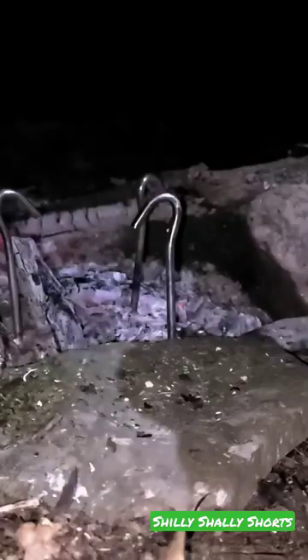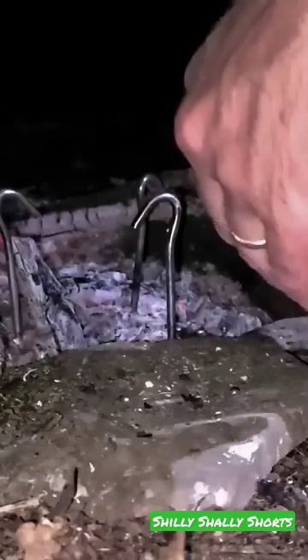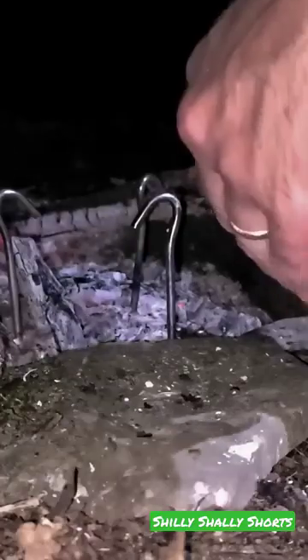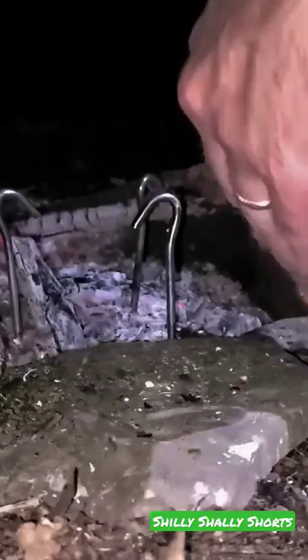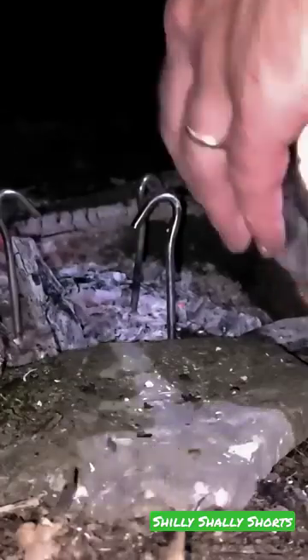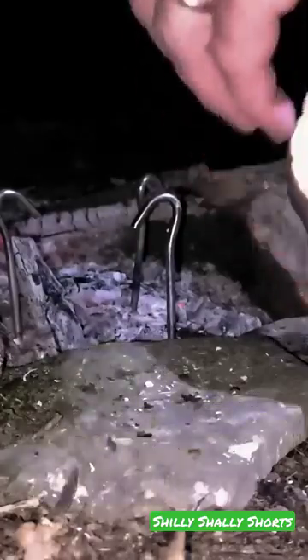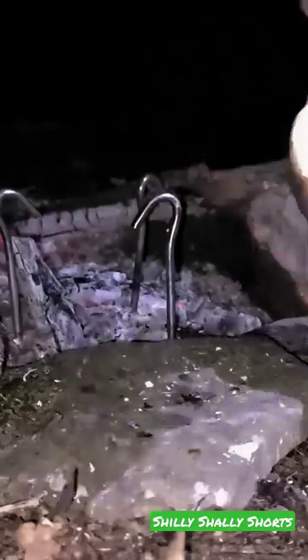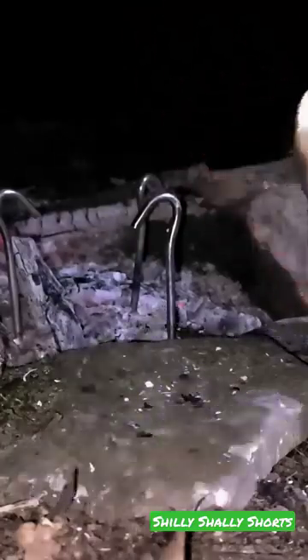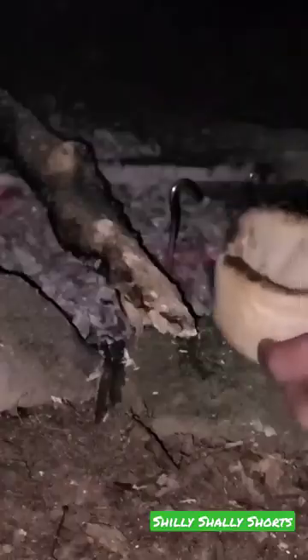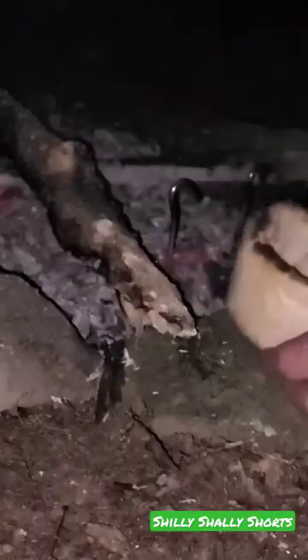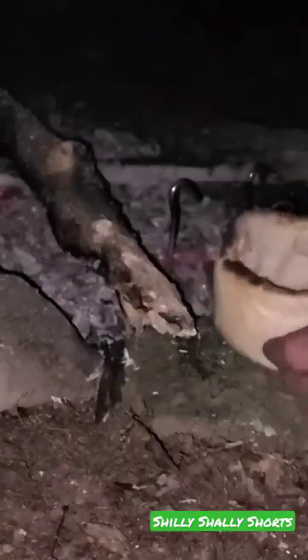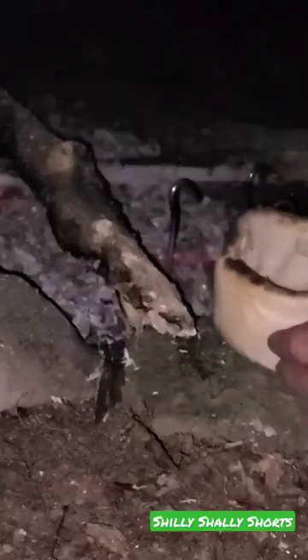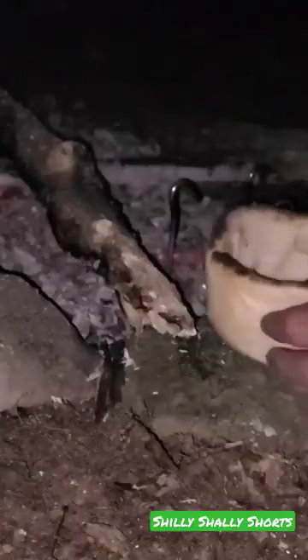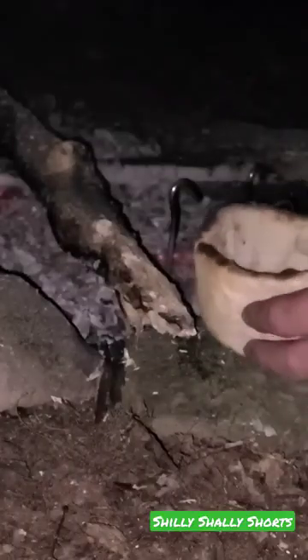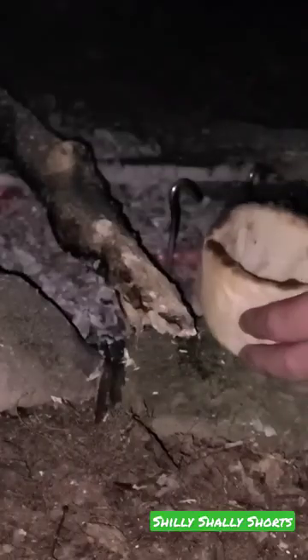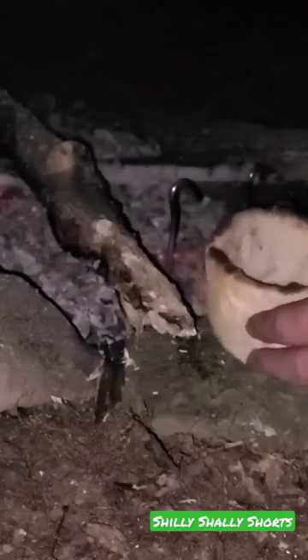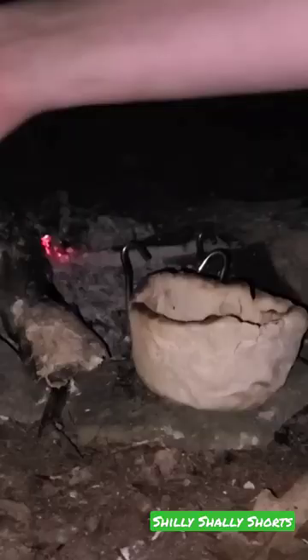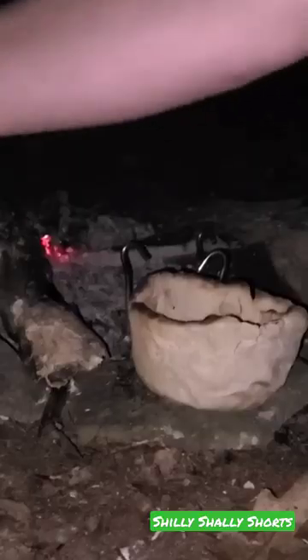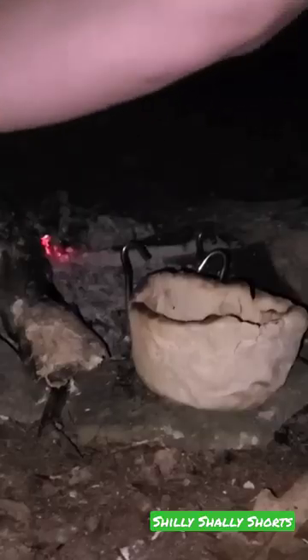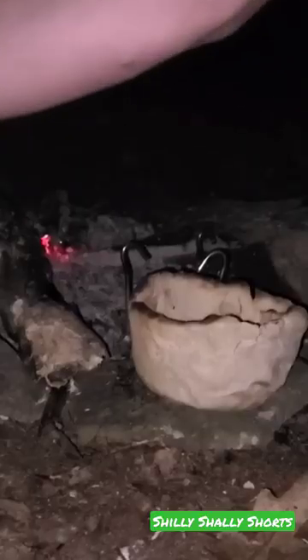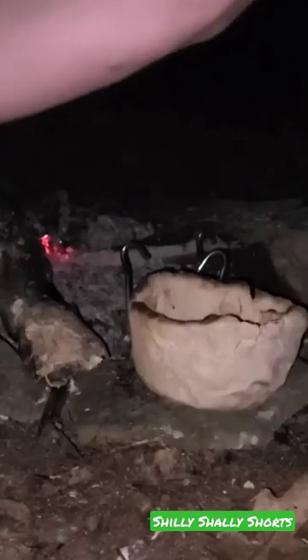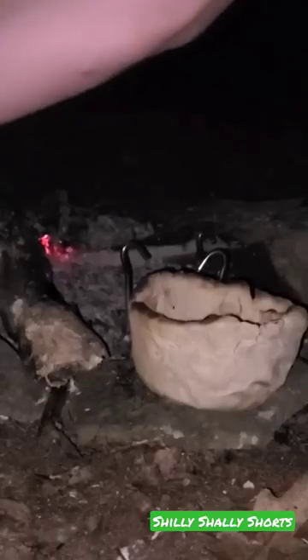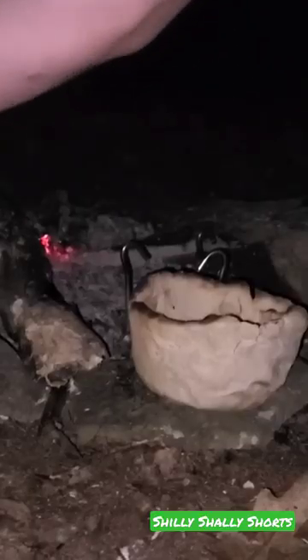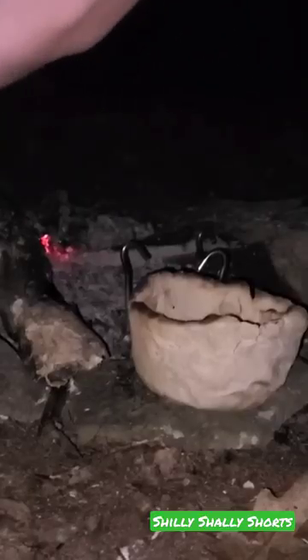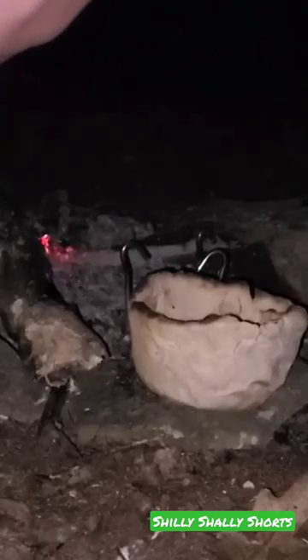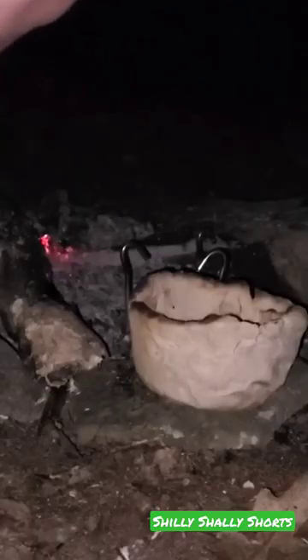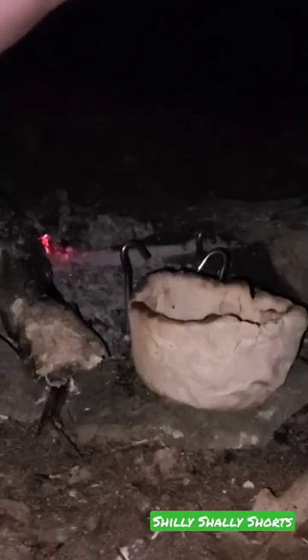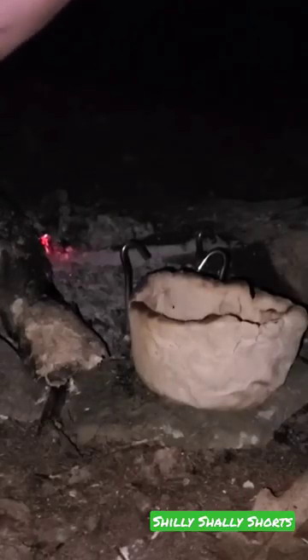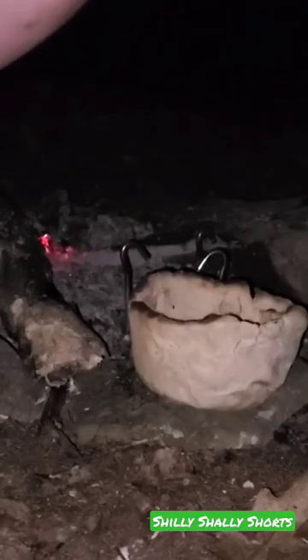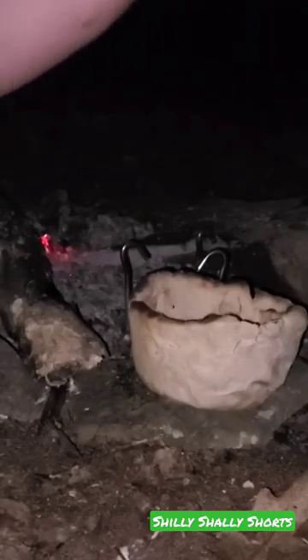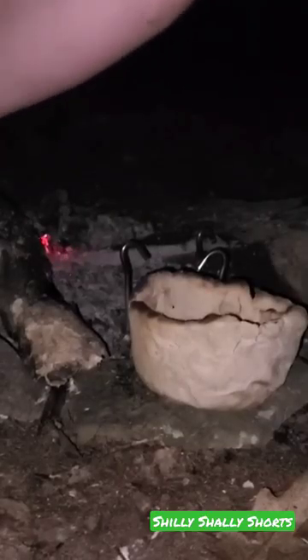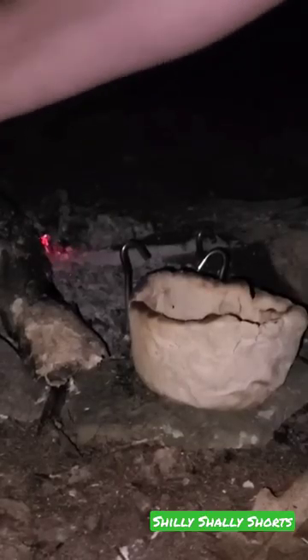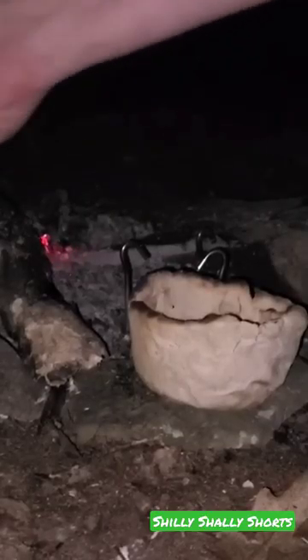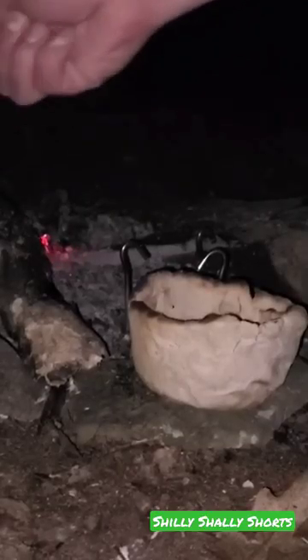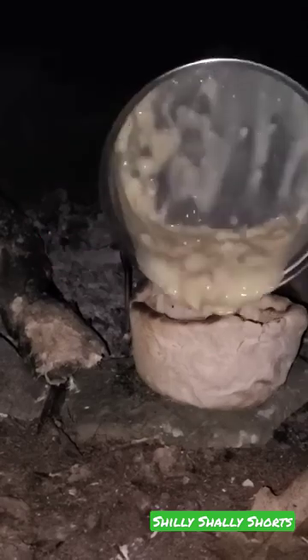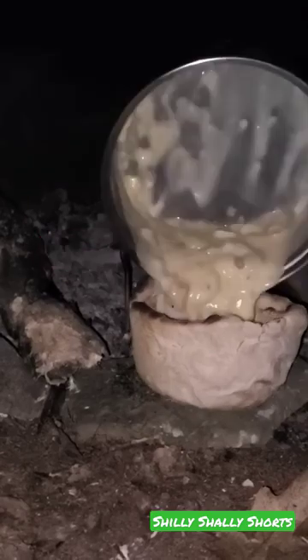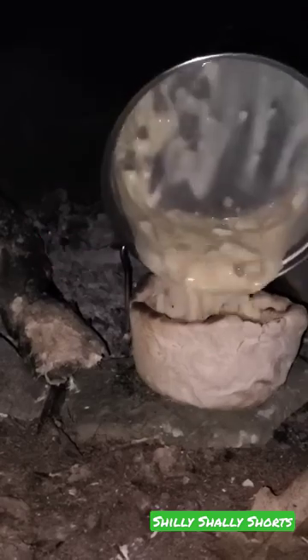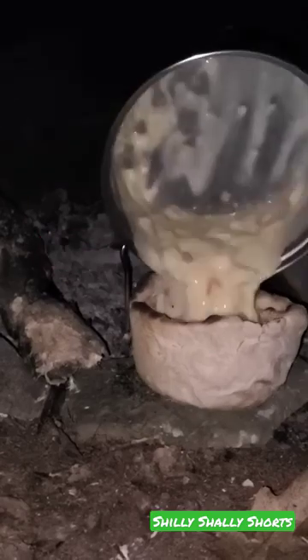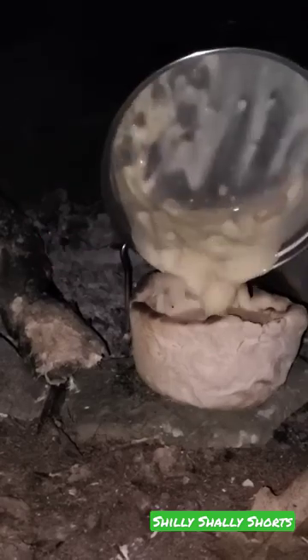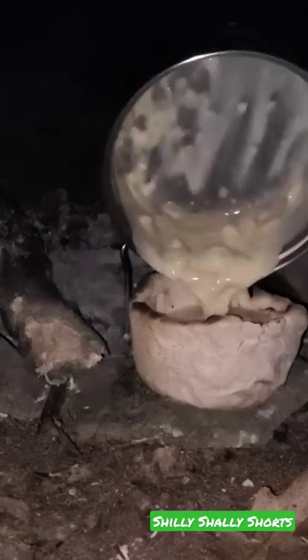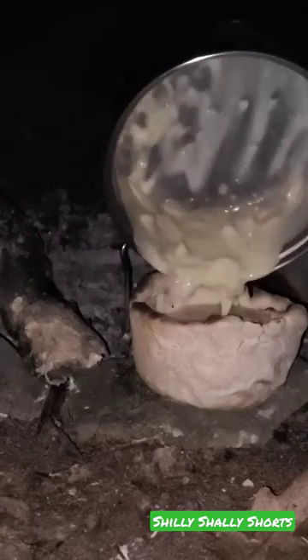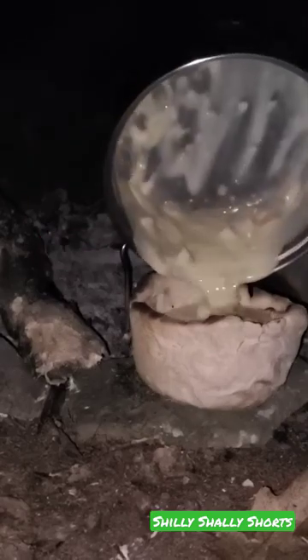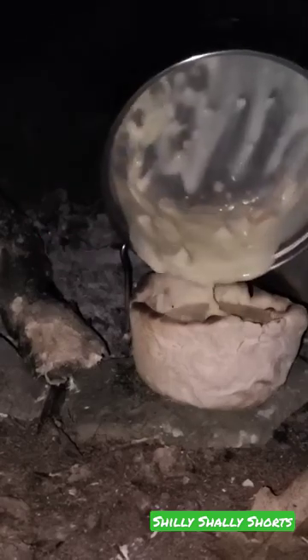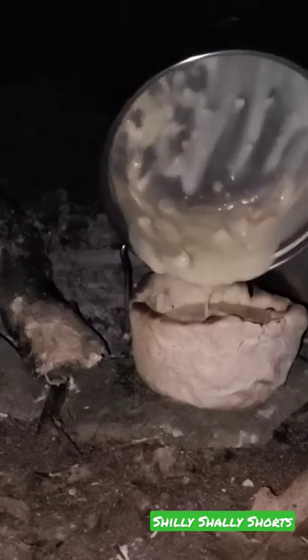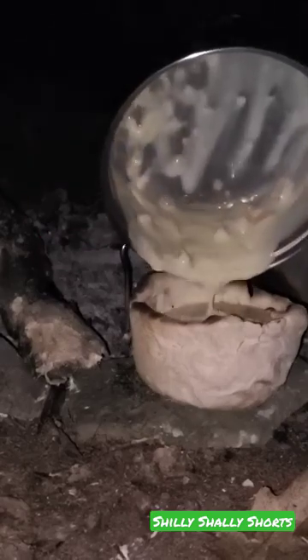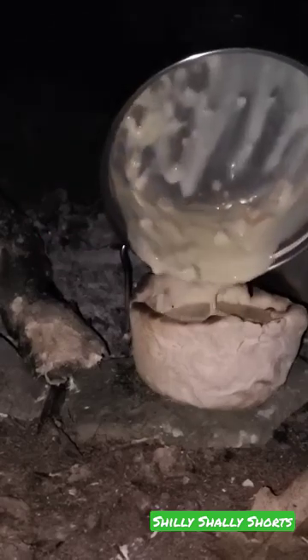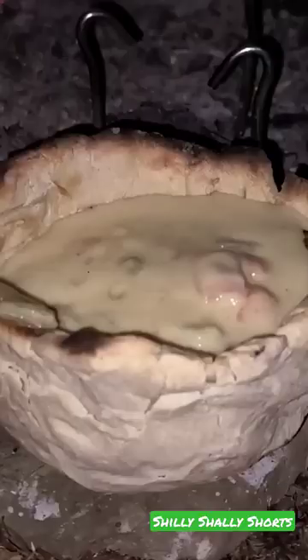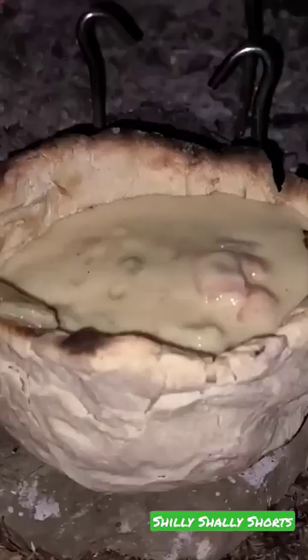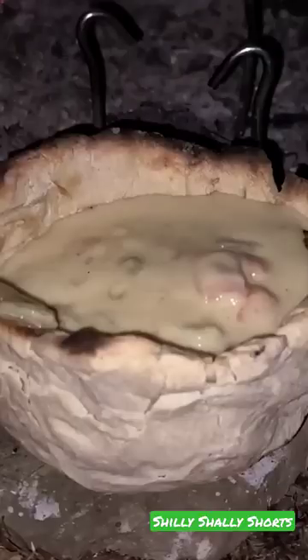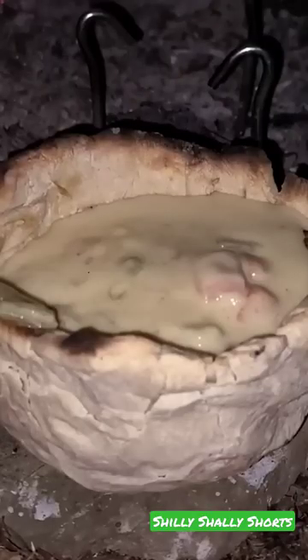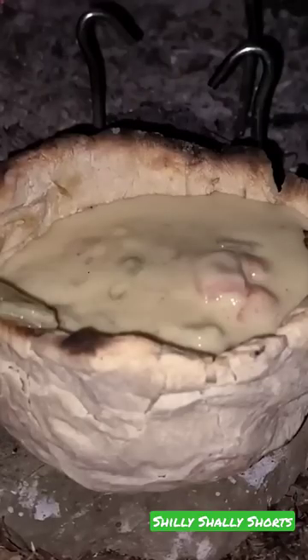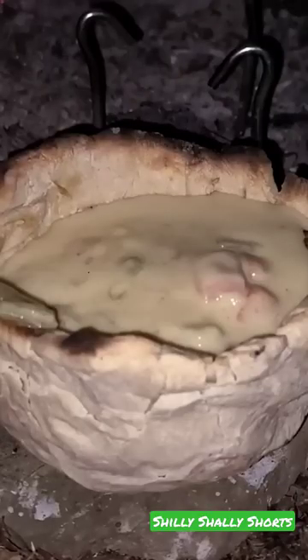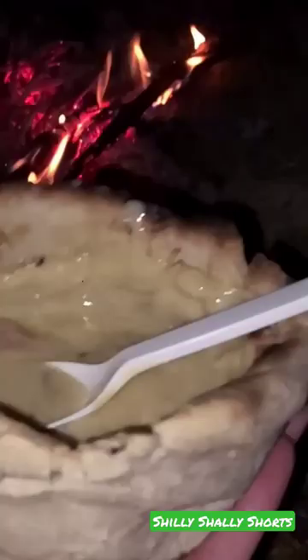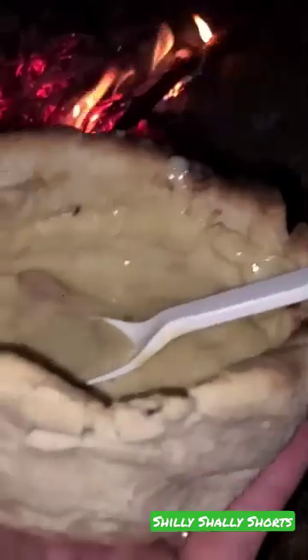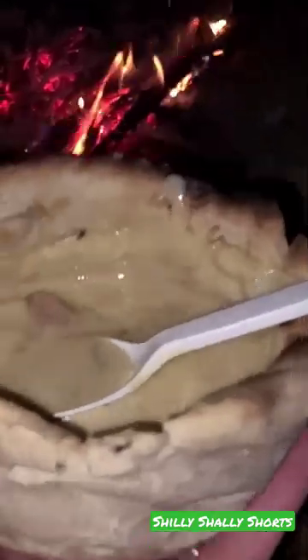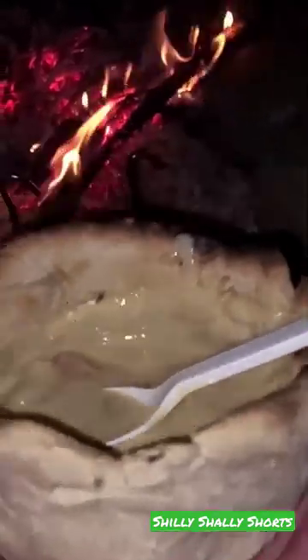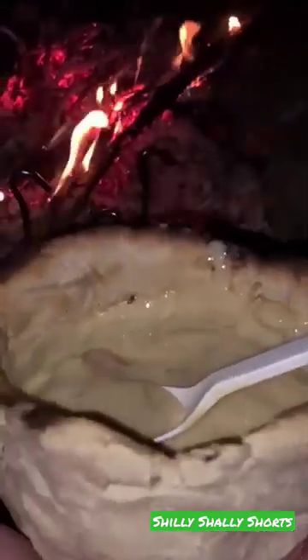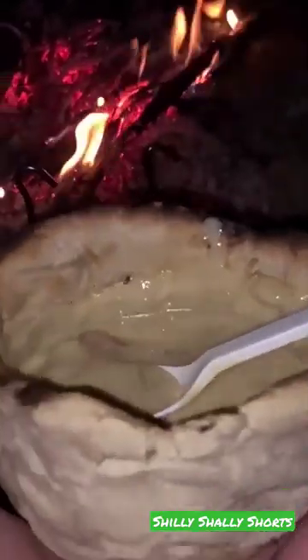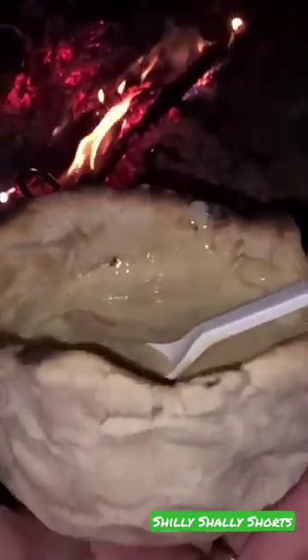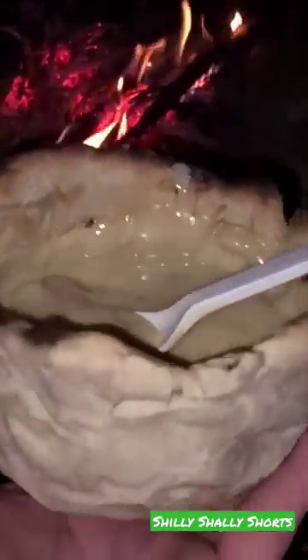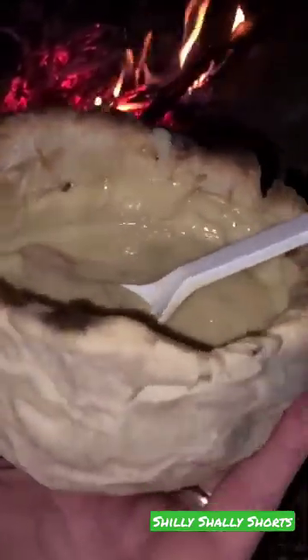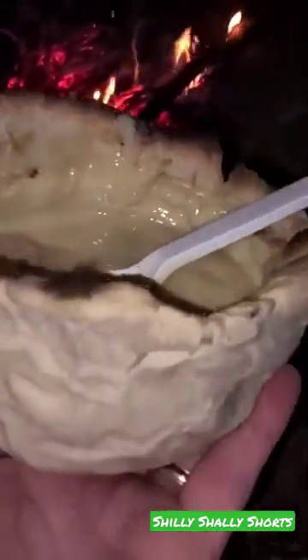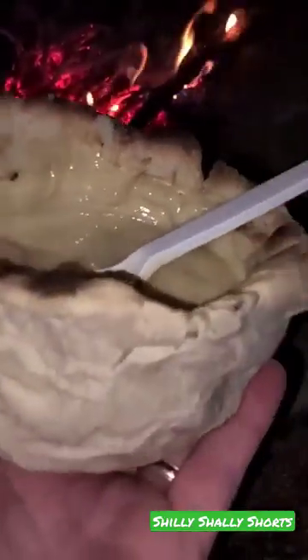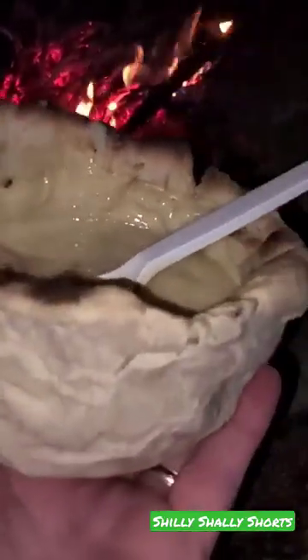take it off the cup, set it down, pour your soup into it, and now you have soup in a bread bowl.